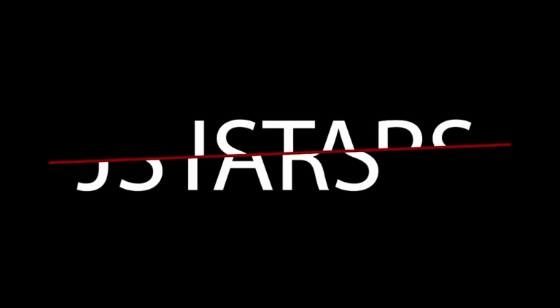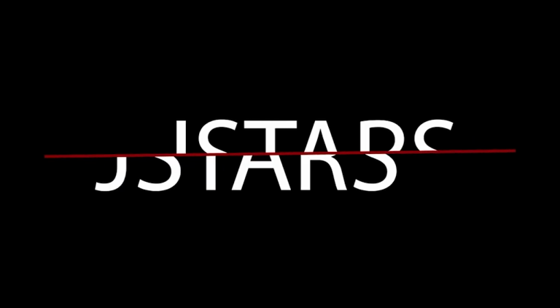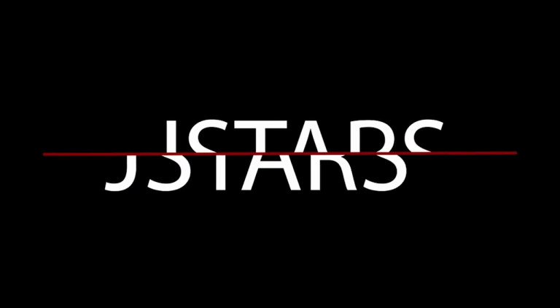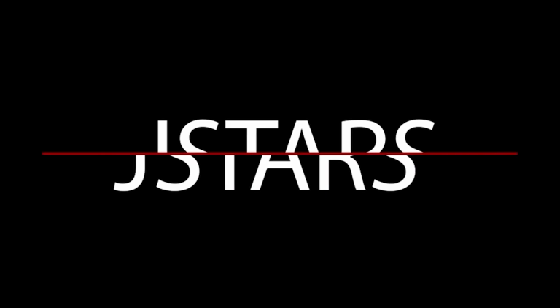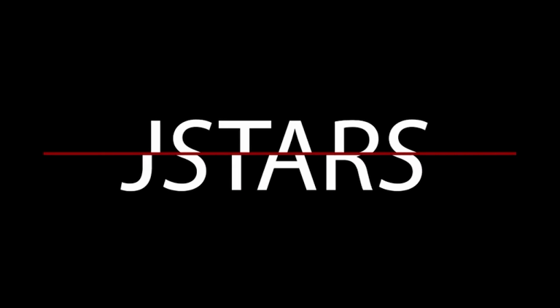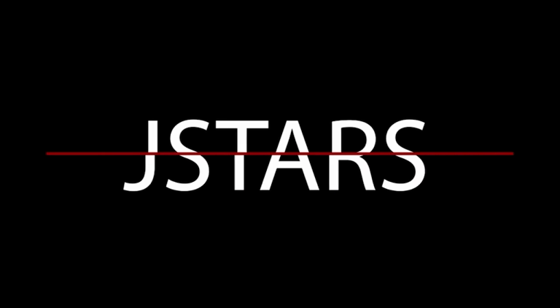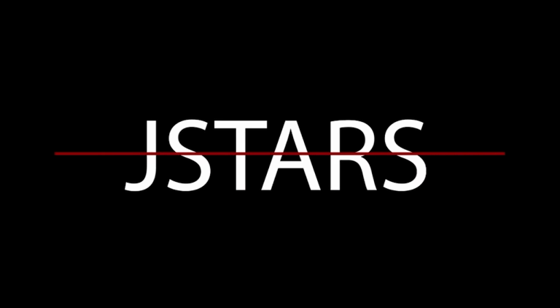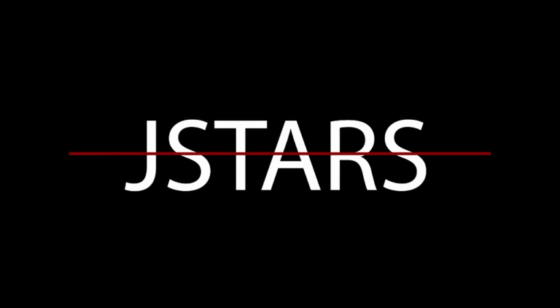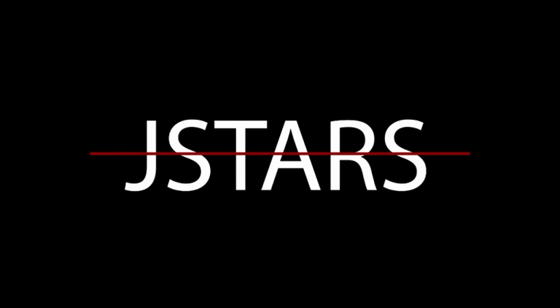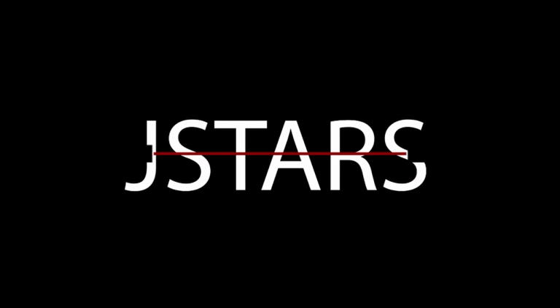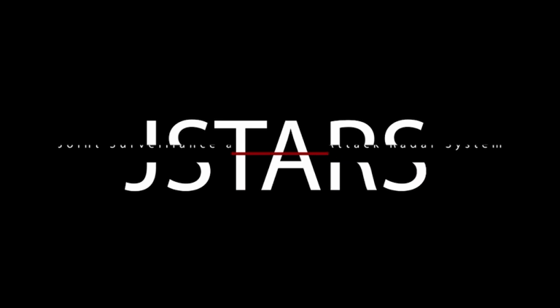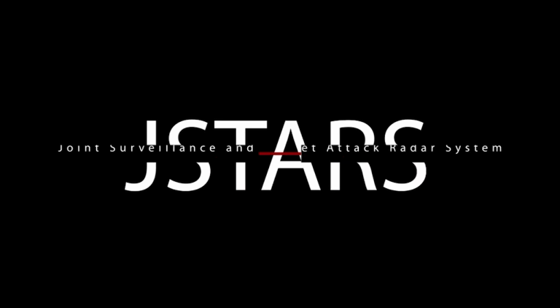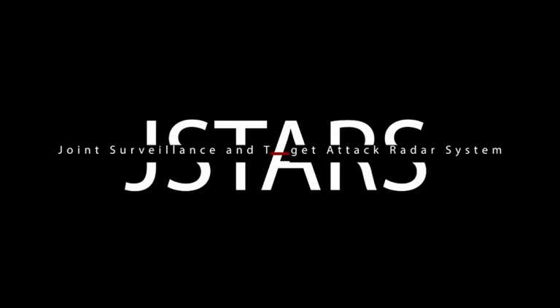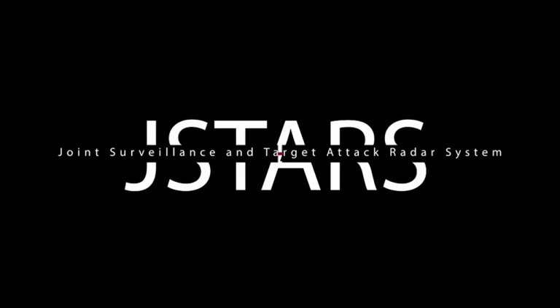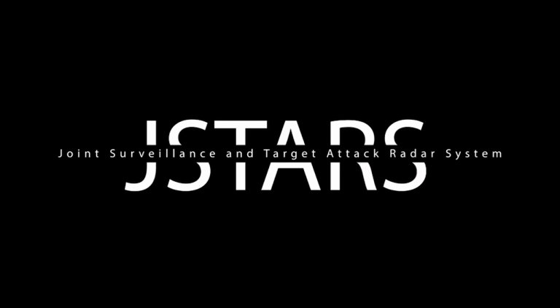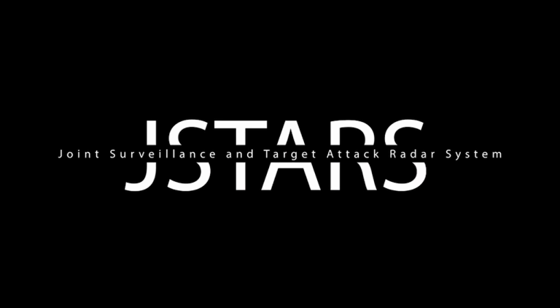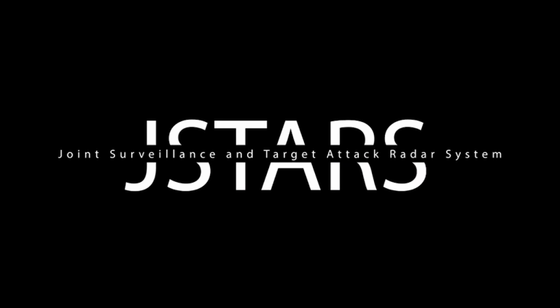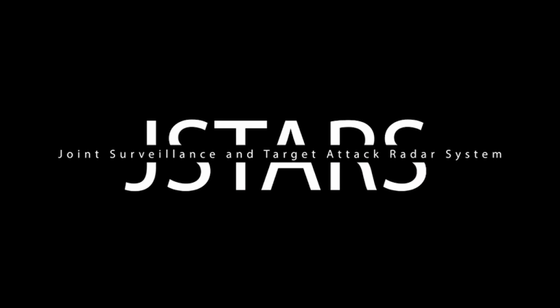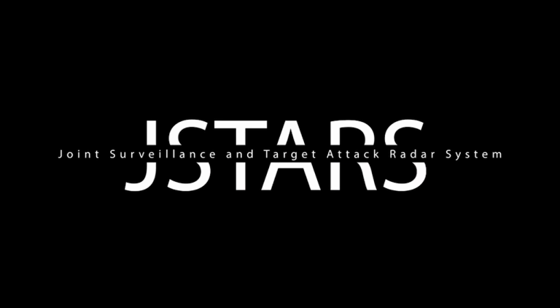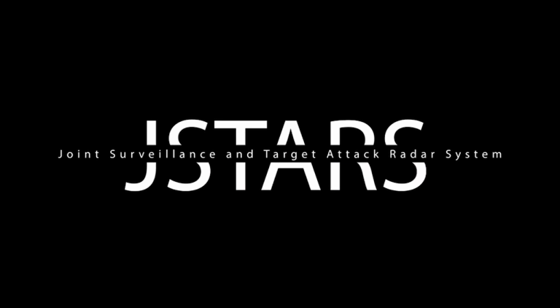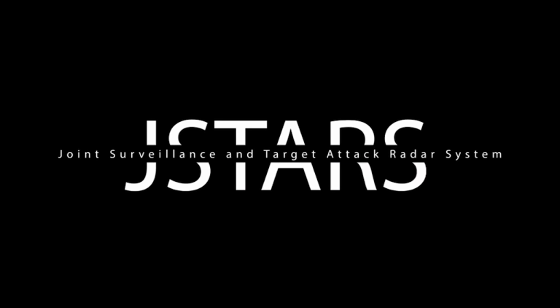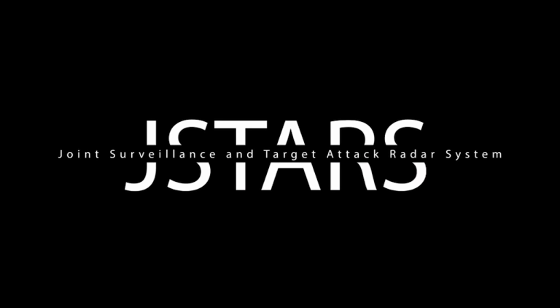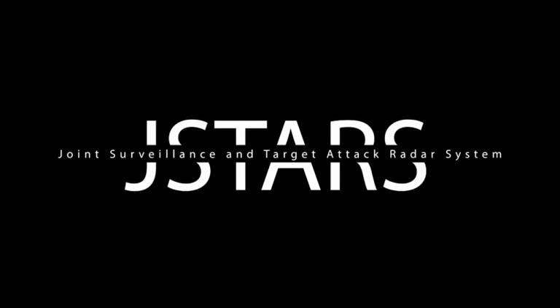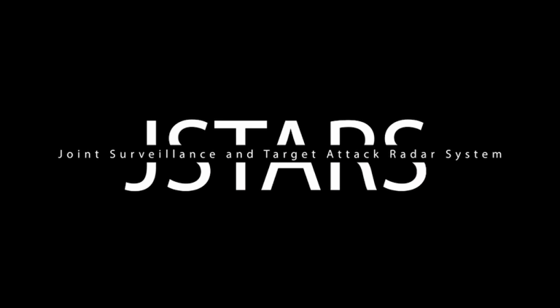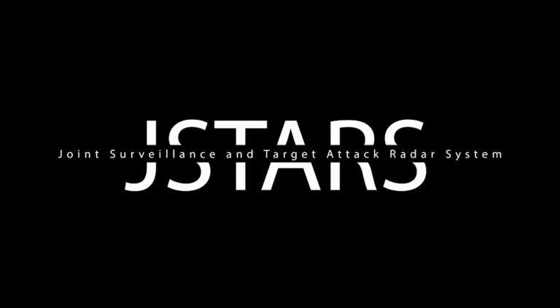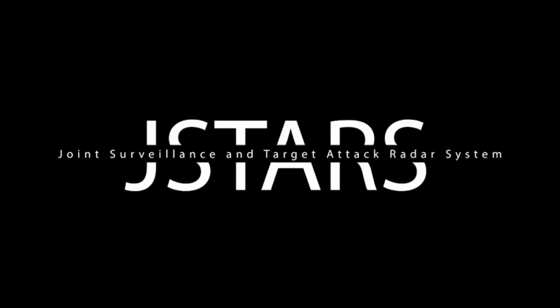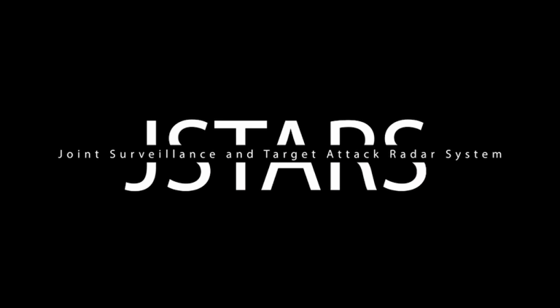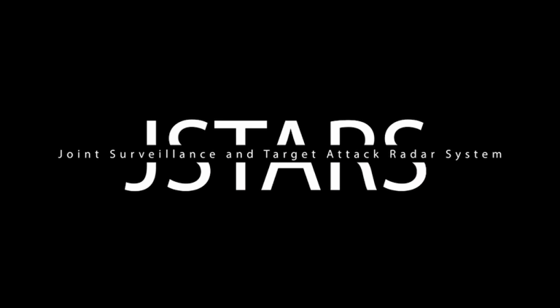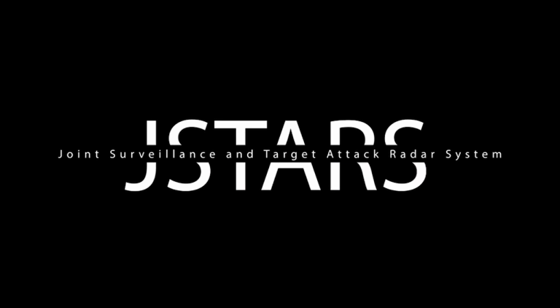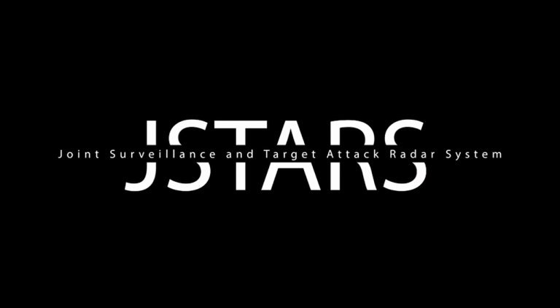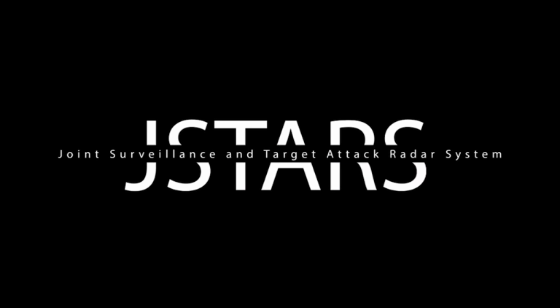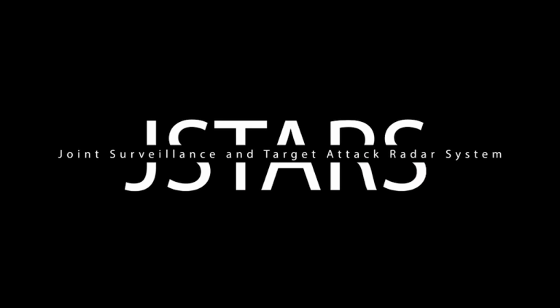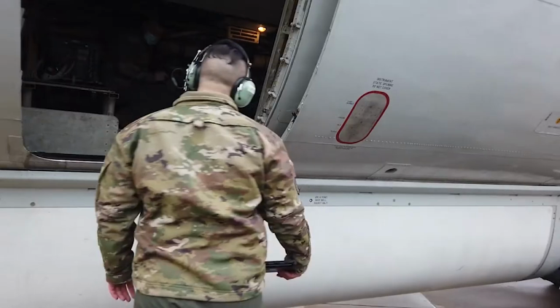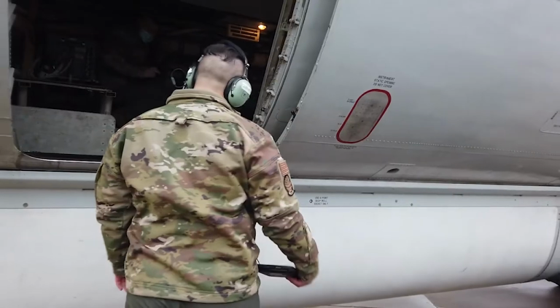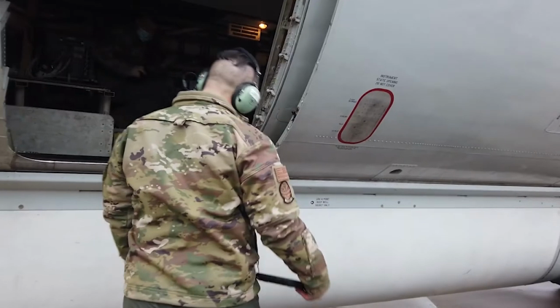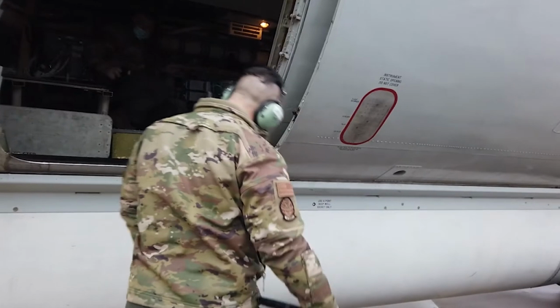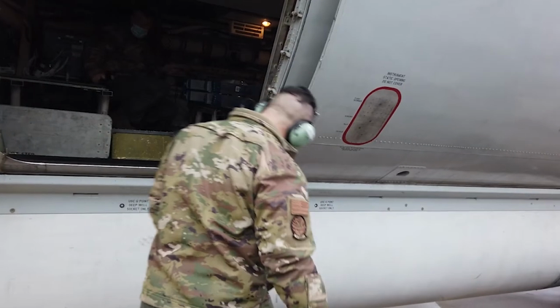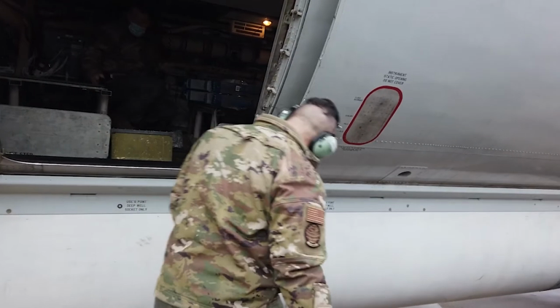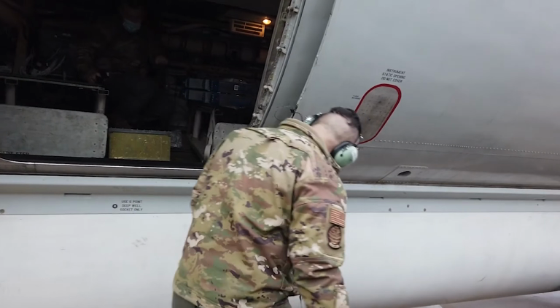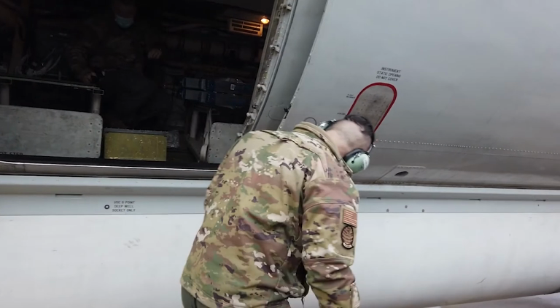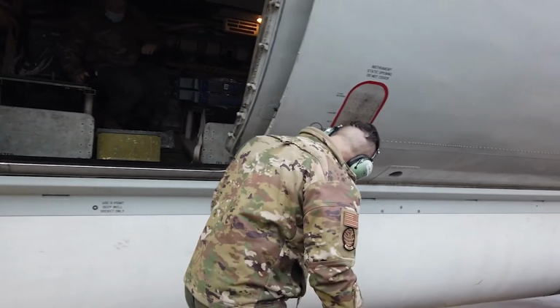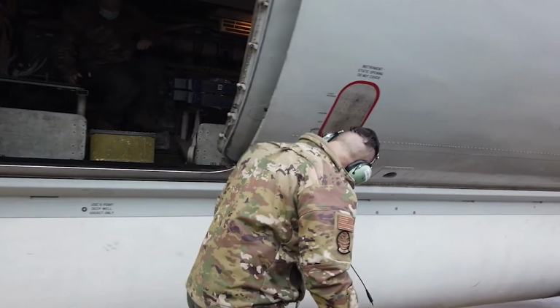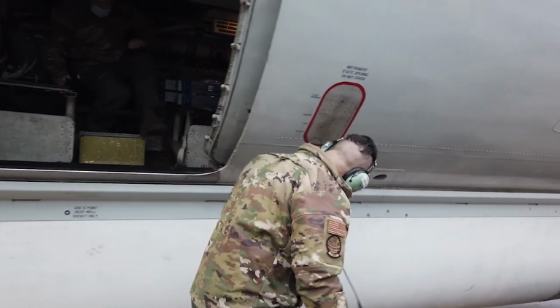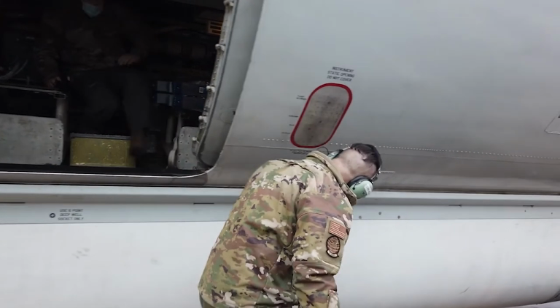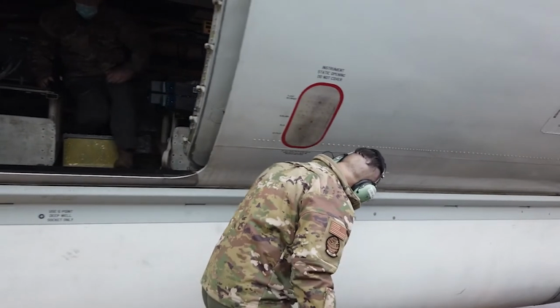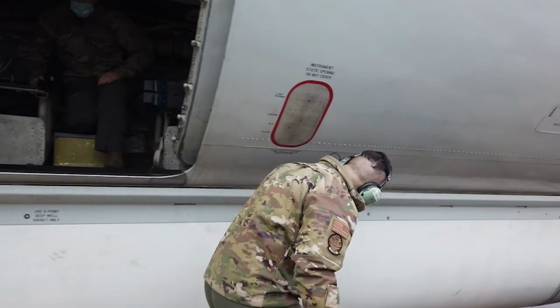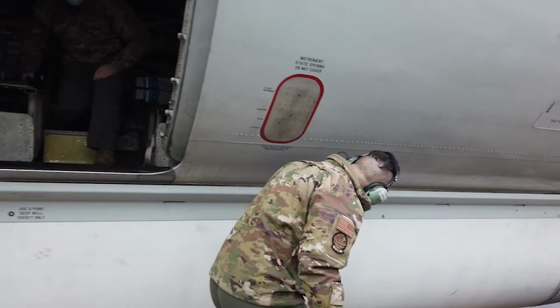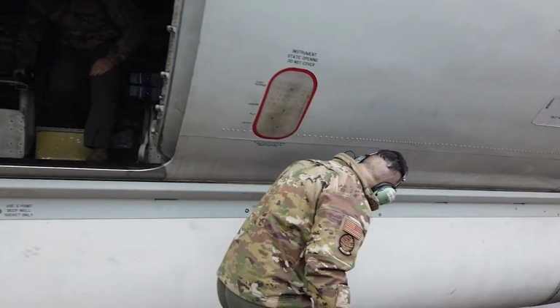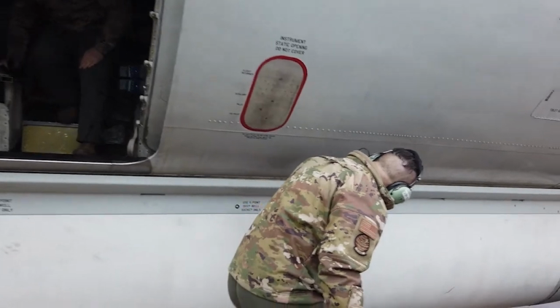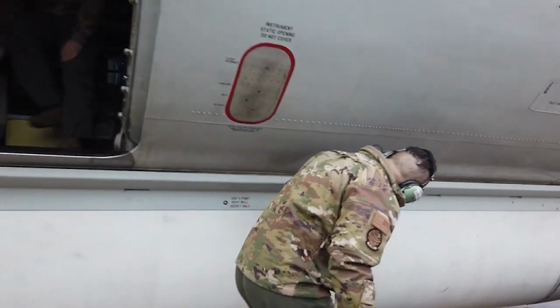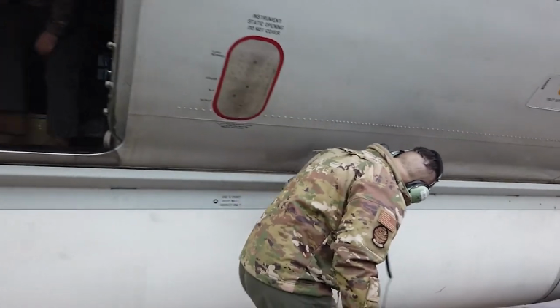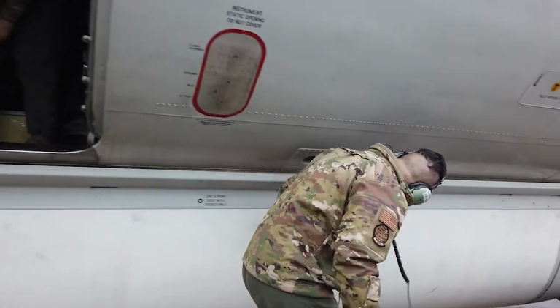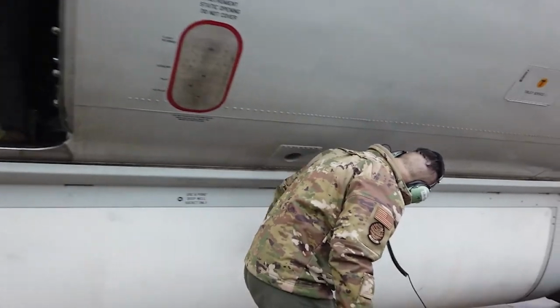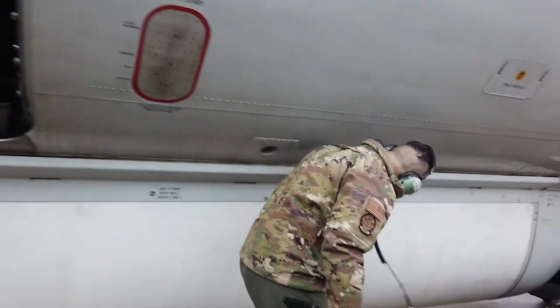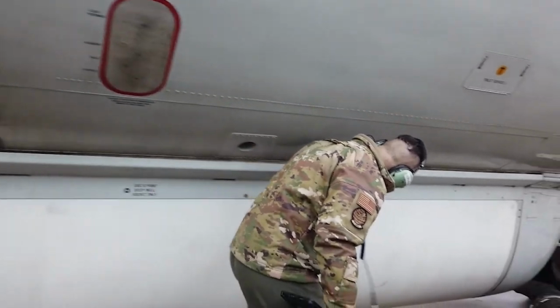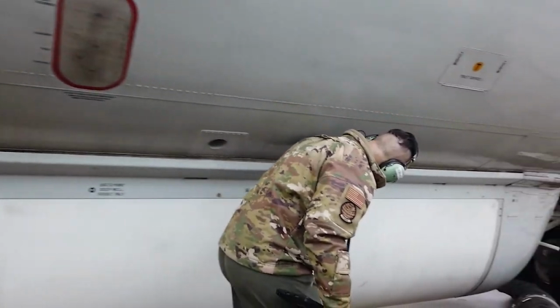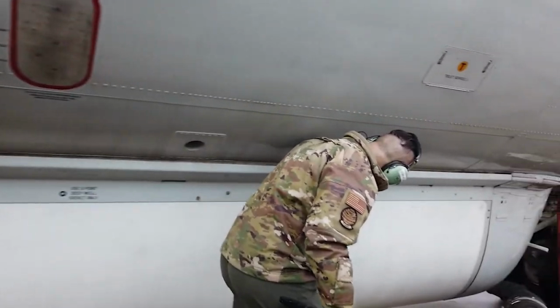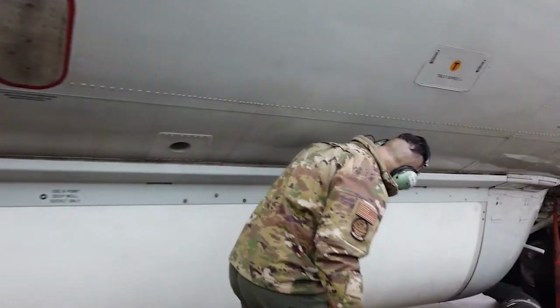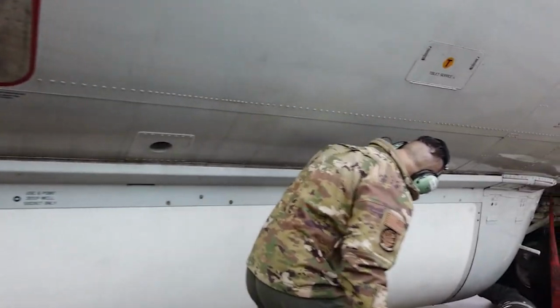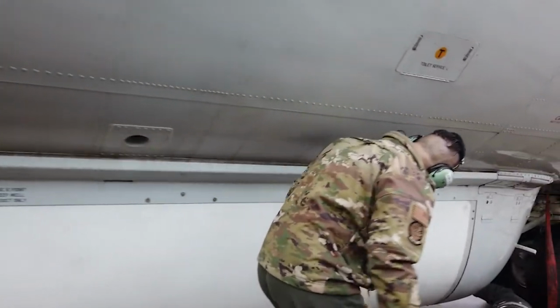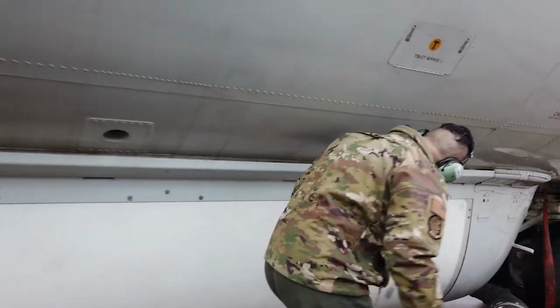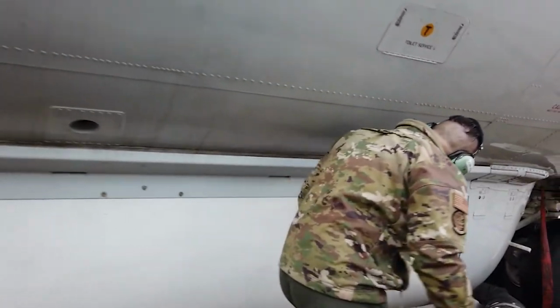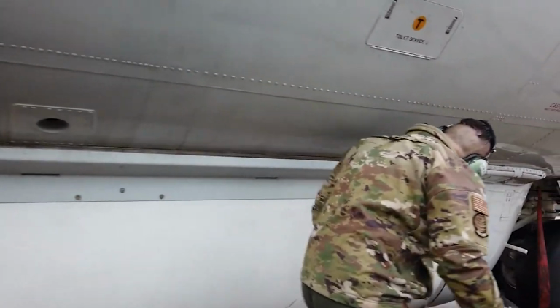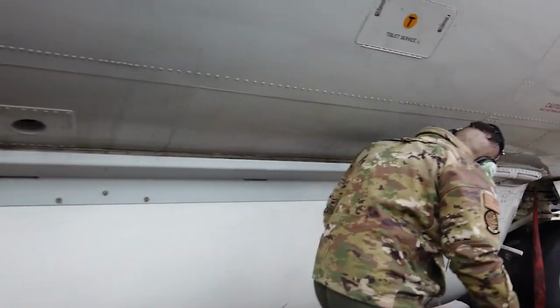JSTARS stands for Joint Surveillance Target Attack Radar System, which is a complicated way of basically saying we have a radar on the aircraft that can pick up movement on the ground.